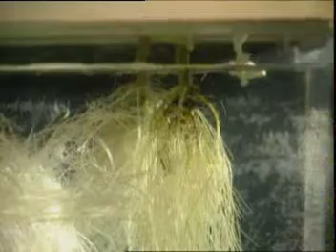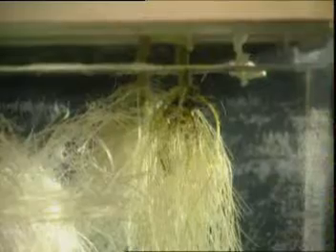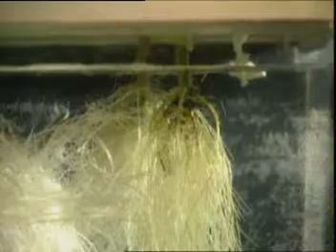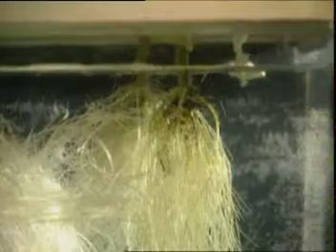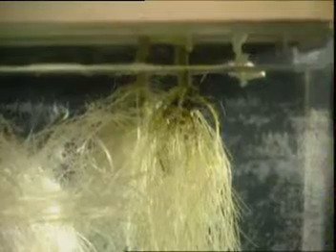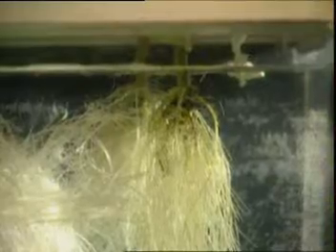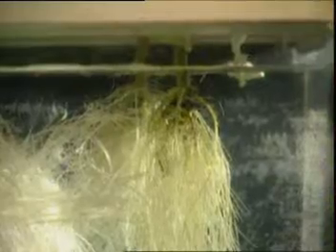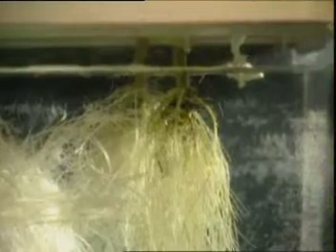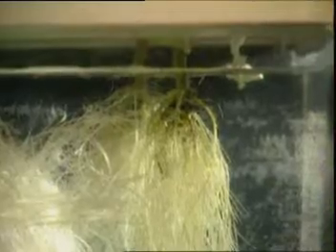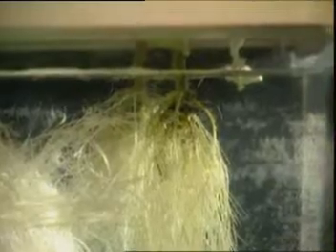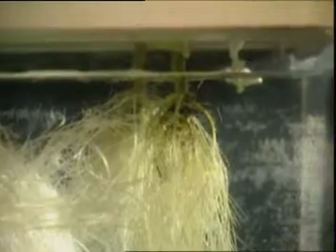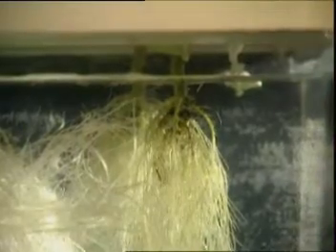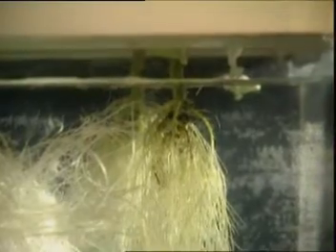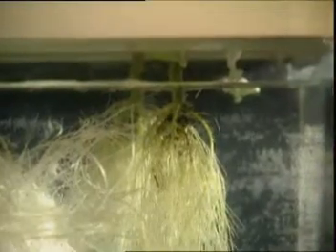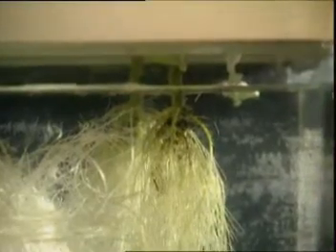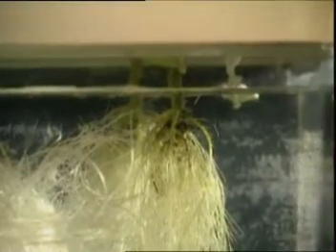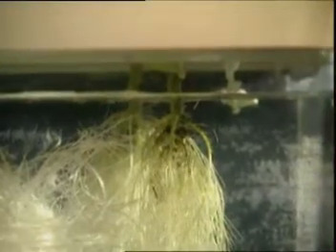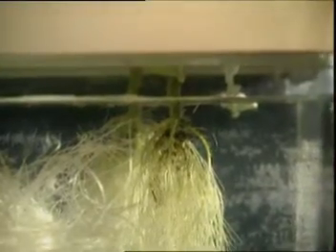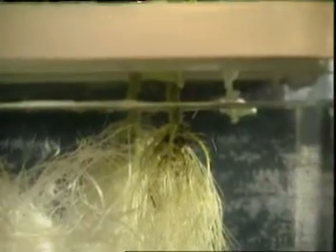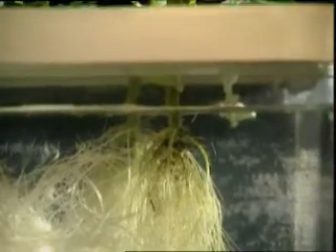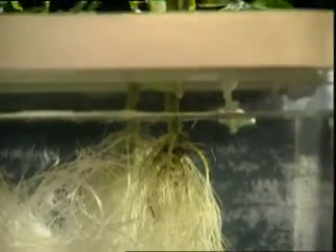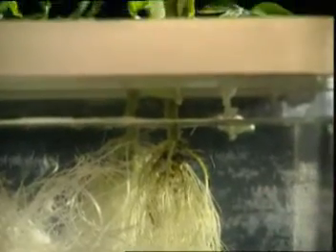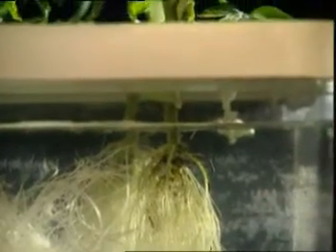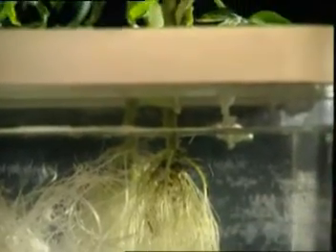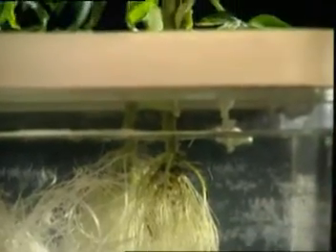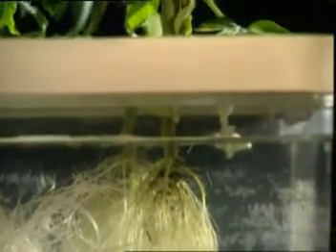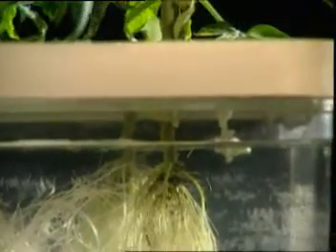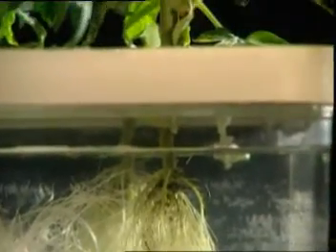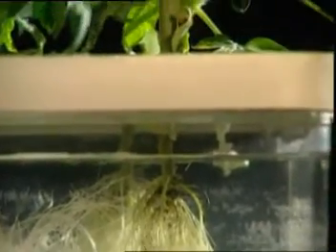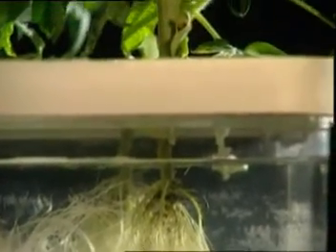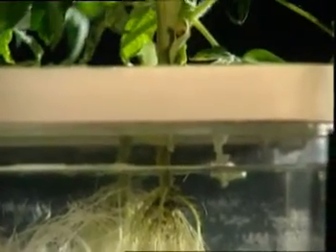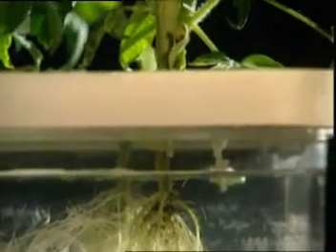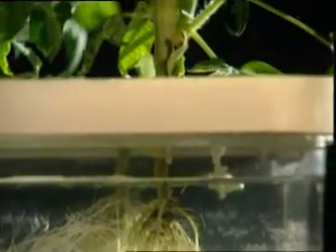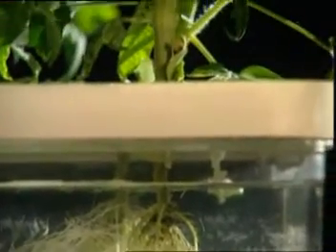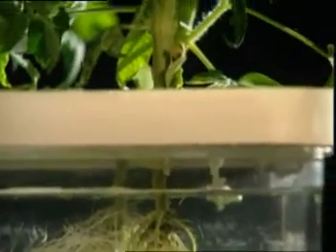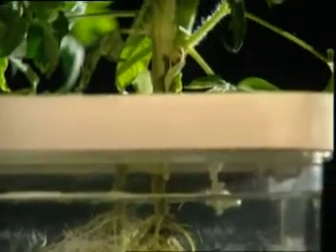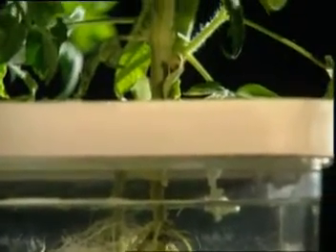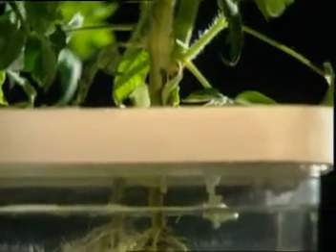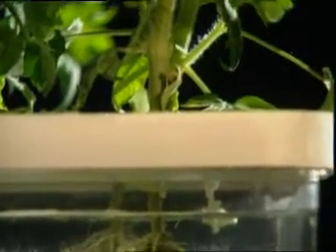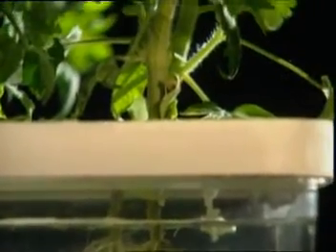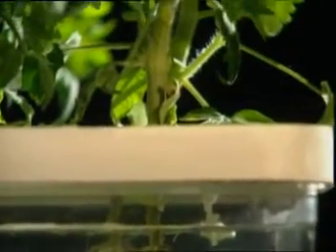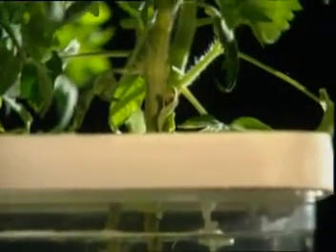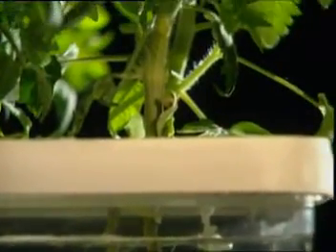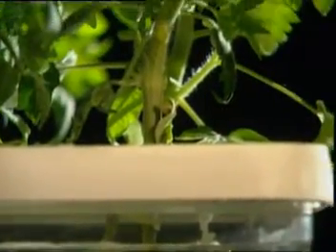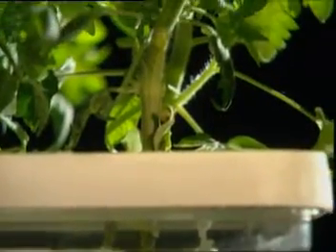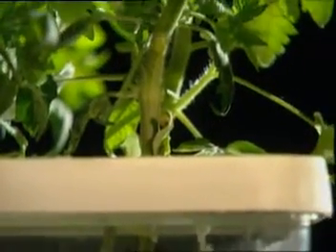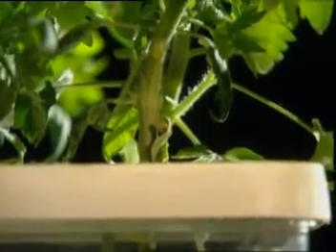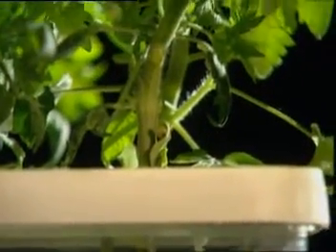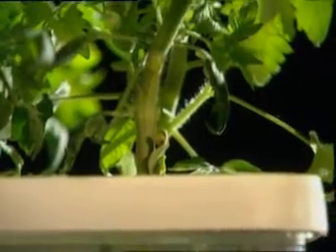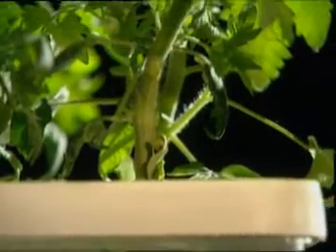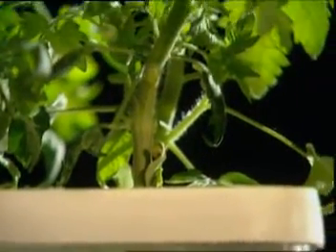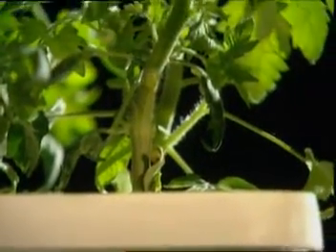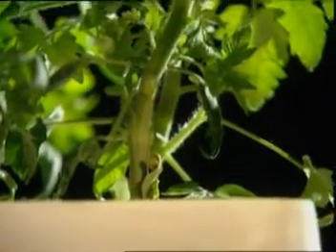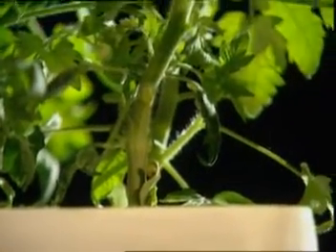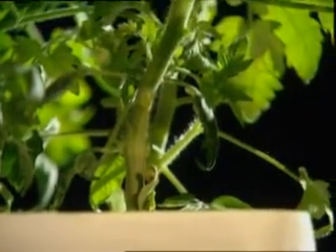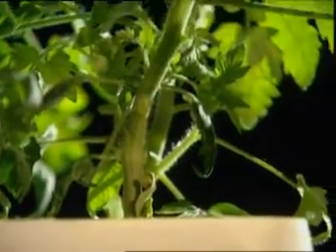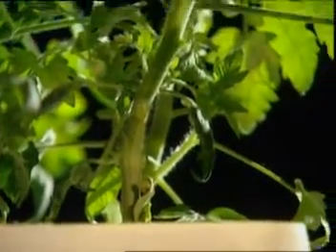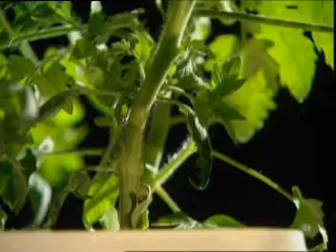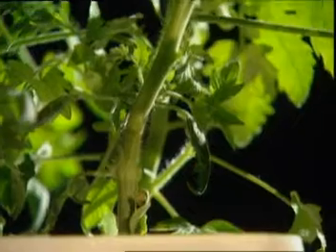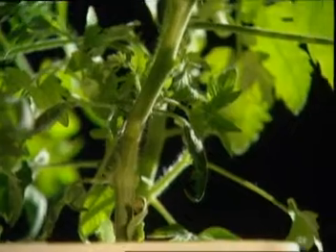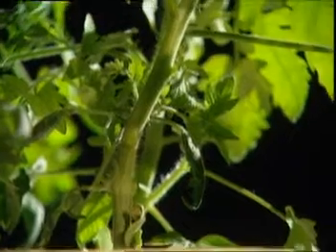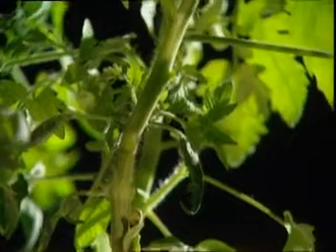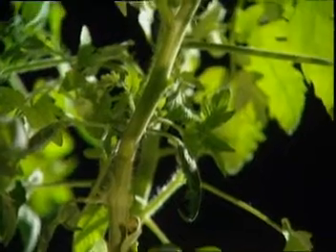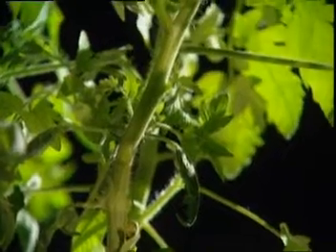In a plant like this, the cells in the roots, the stems and the leaves all have different jobs to do.